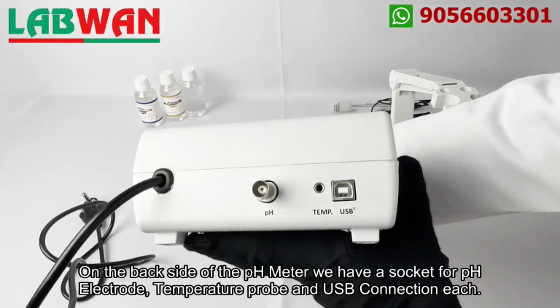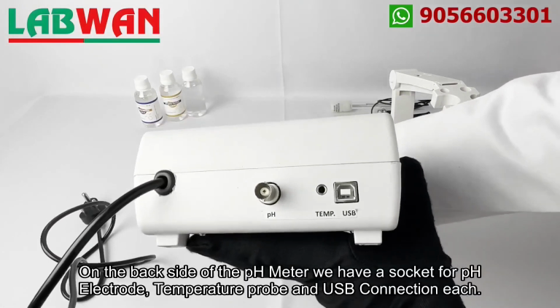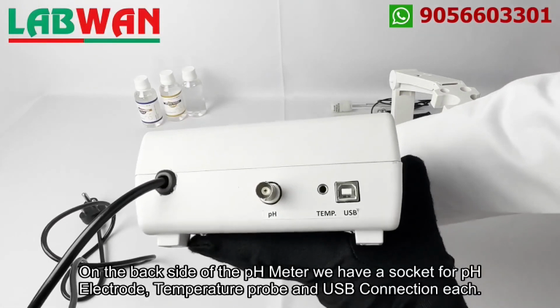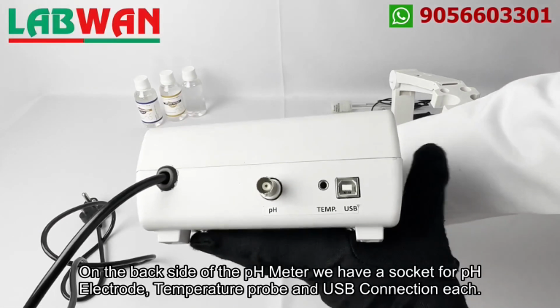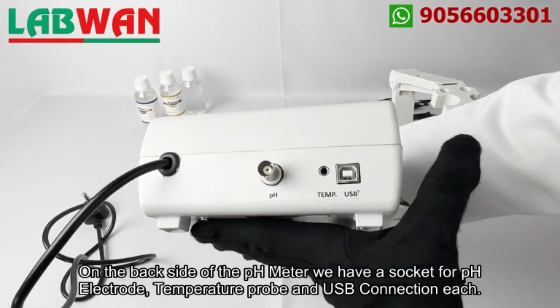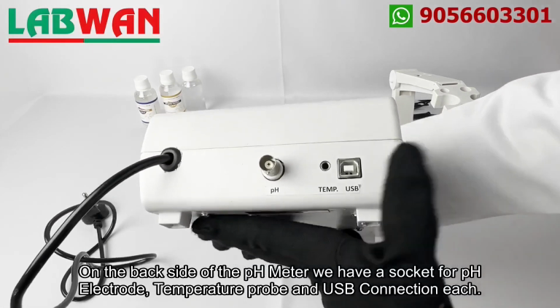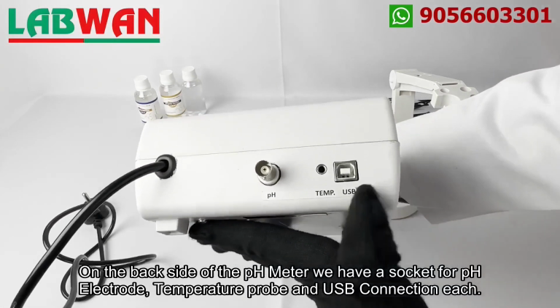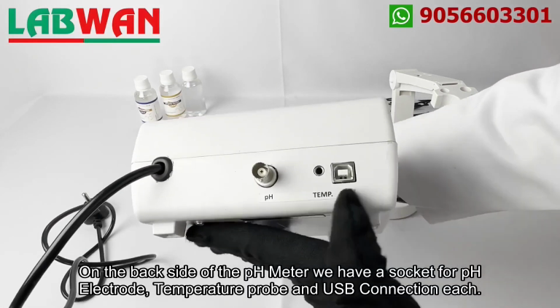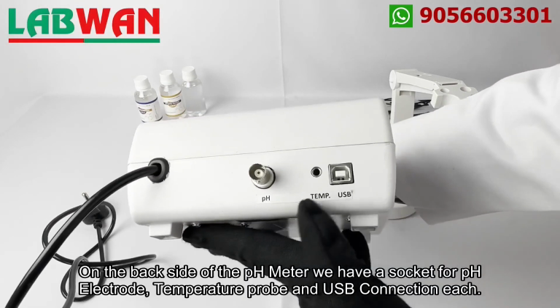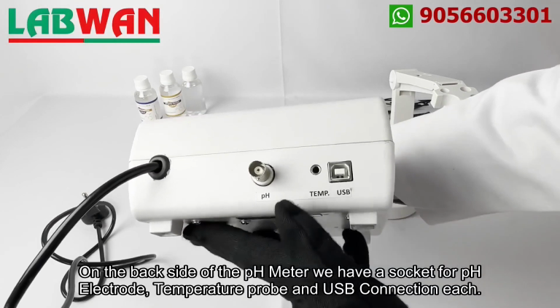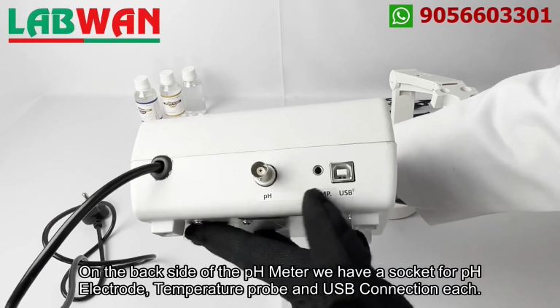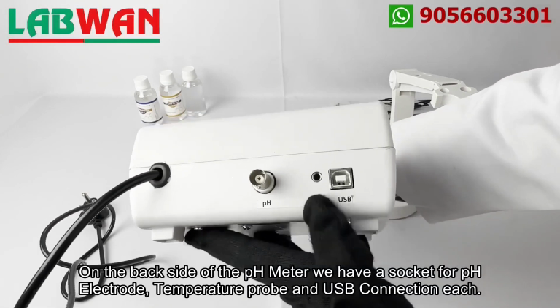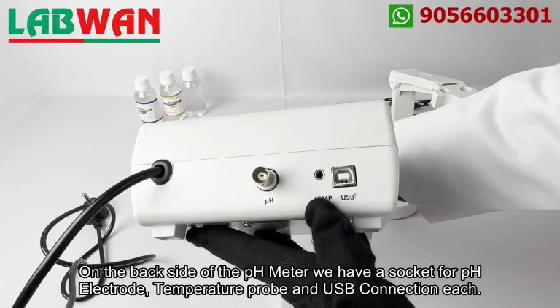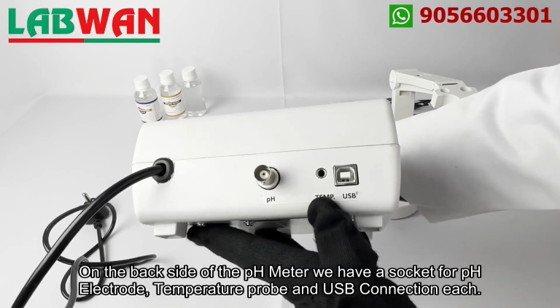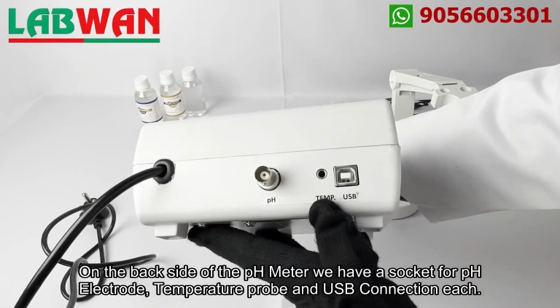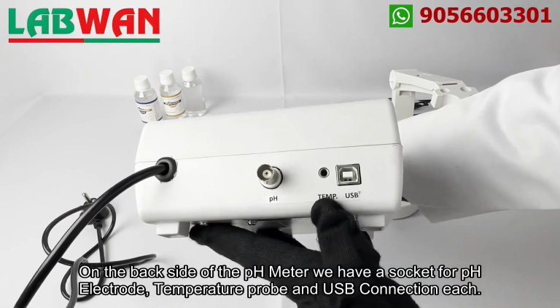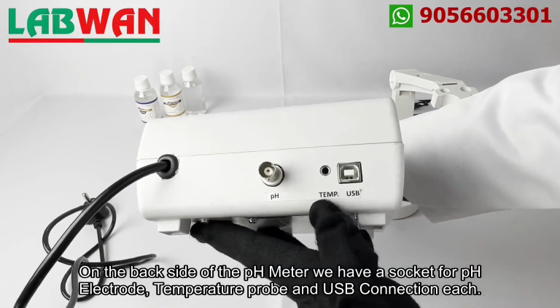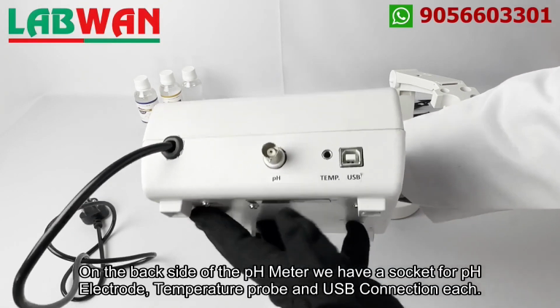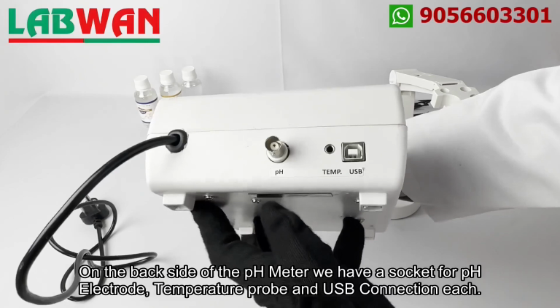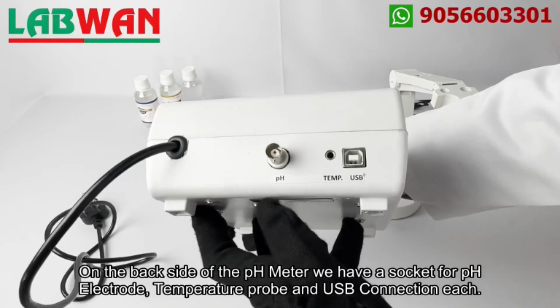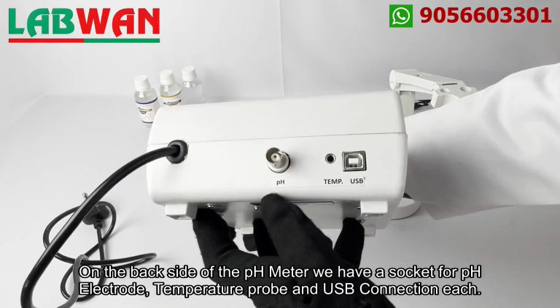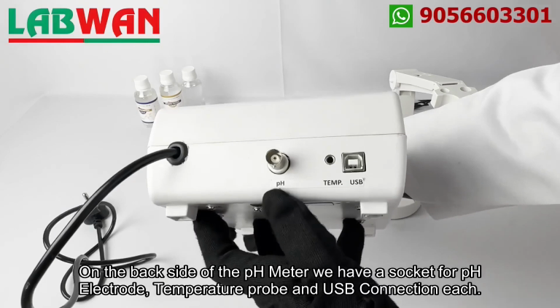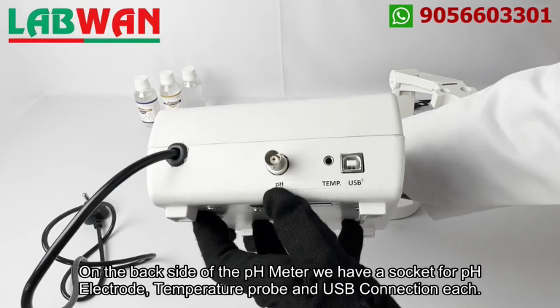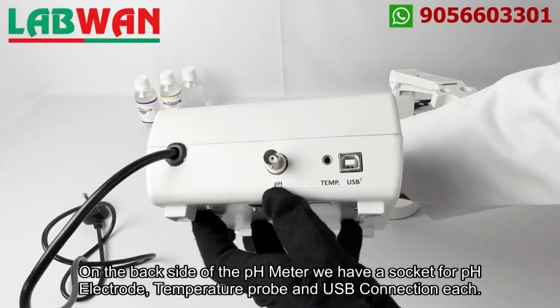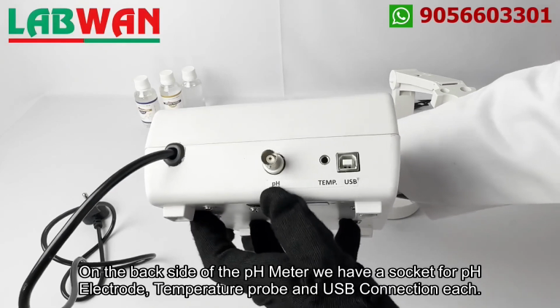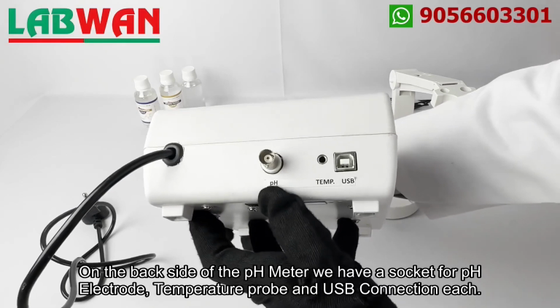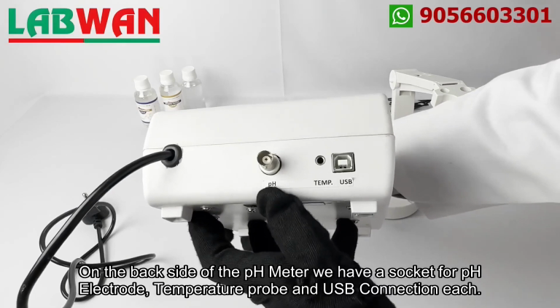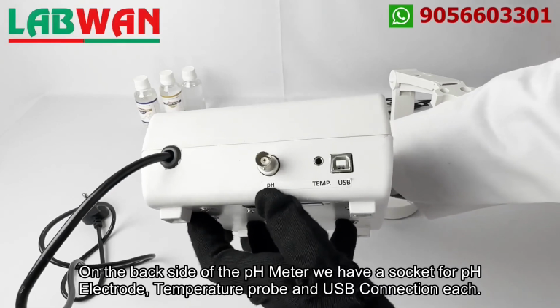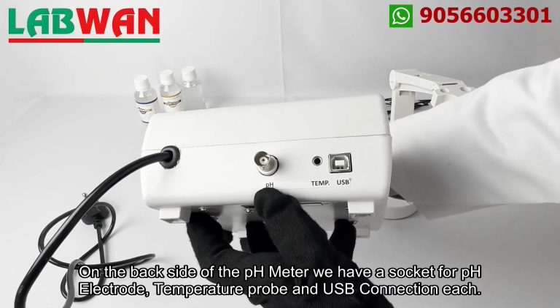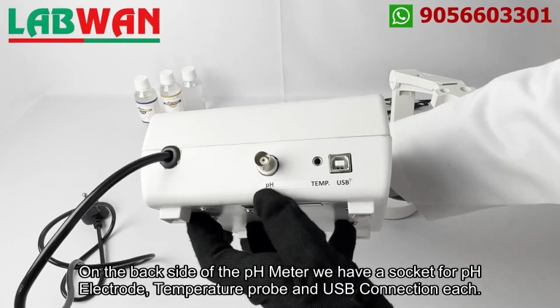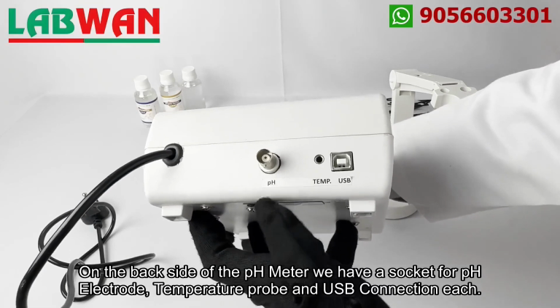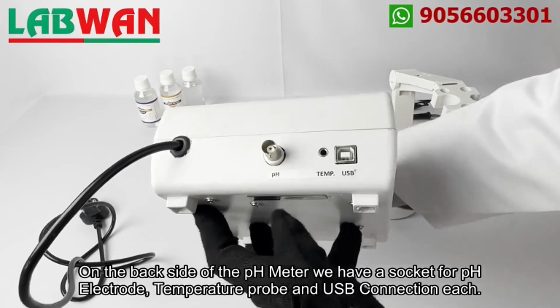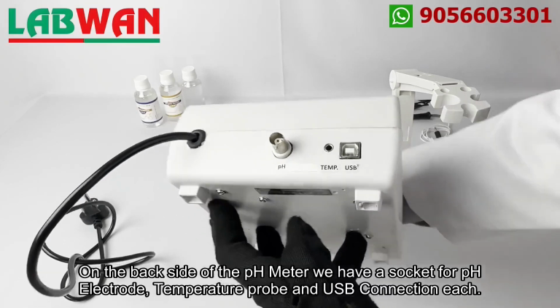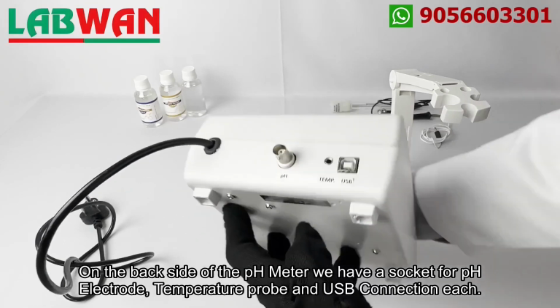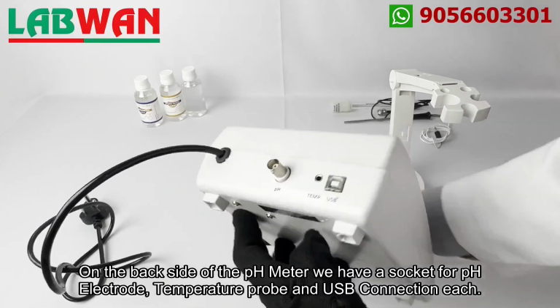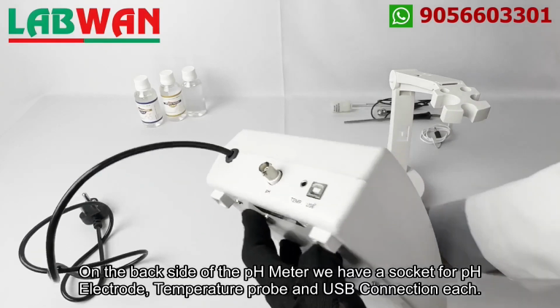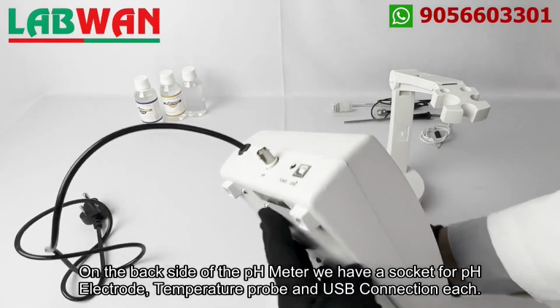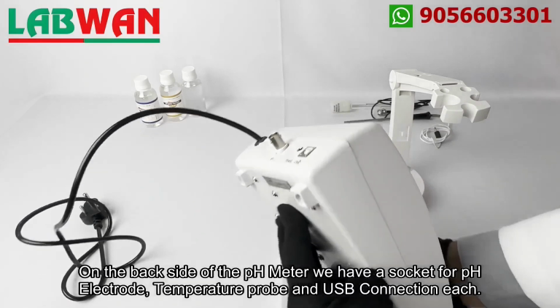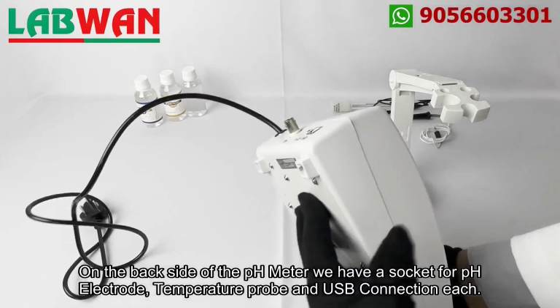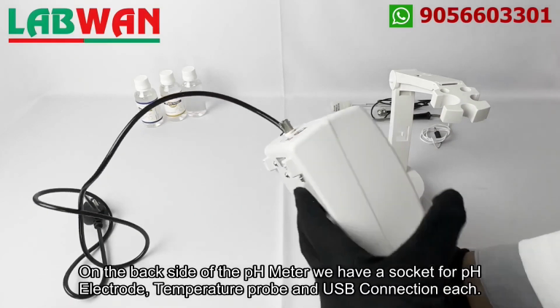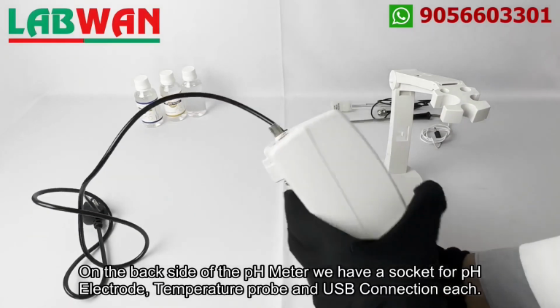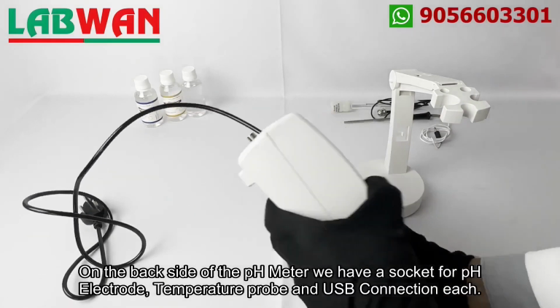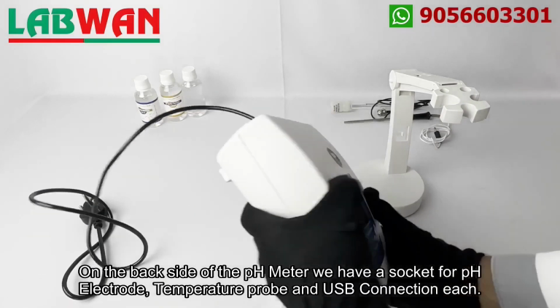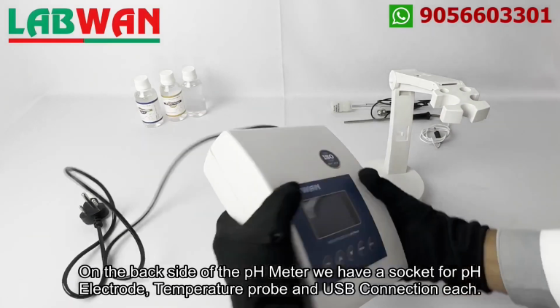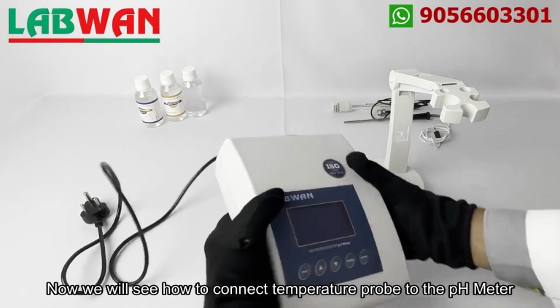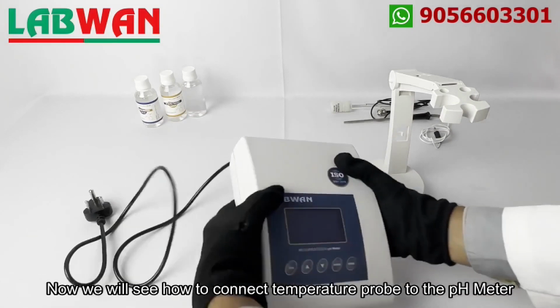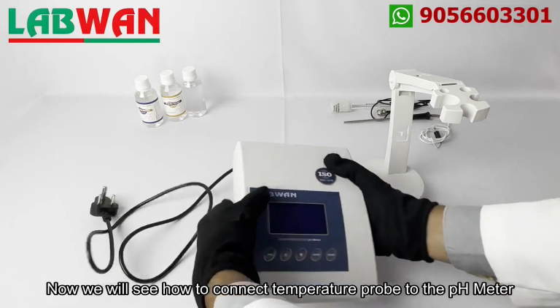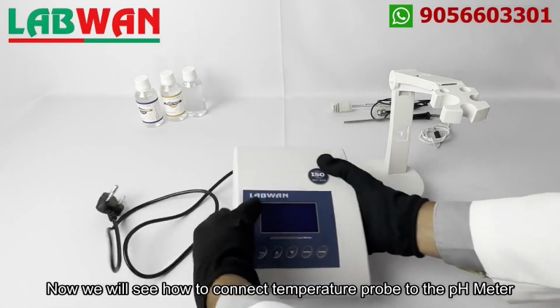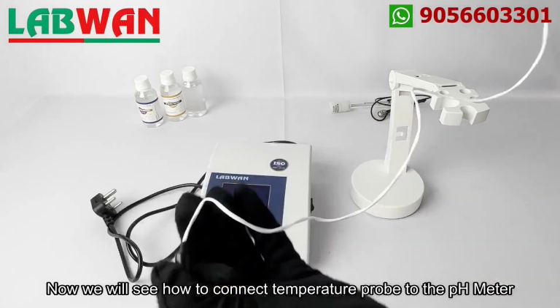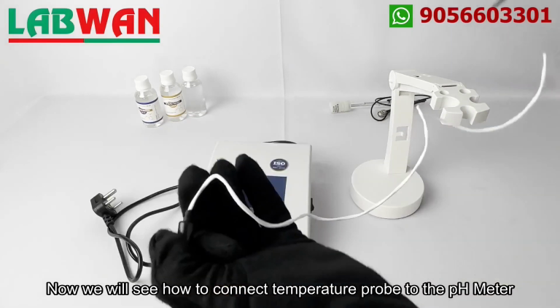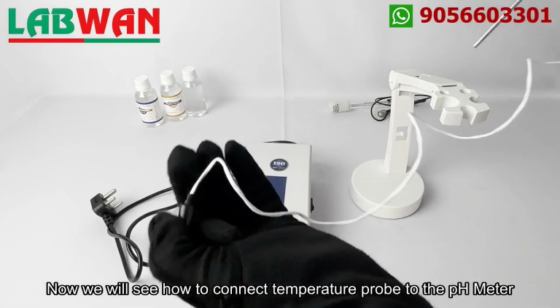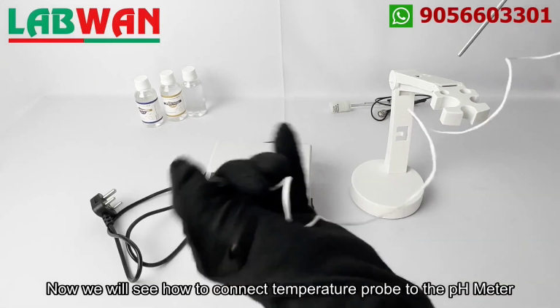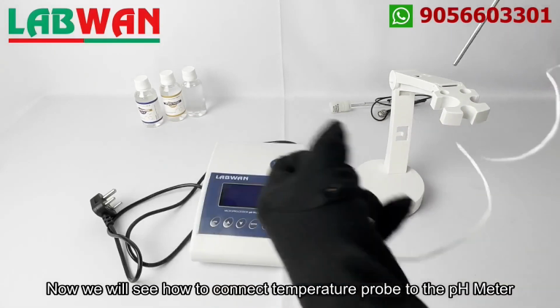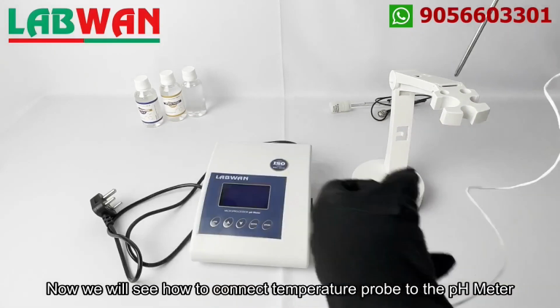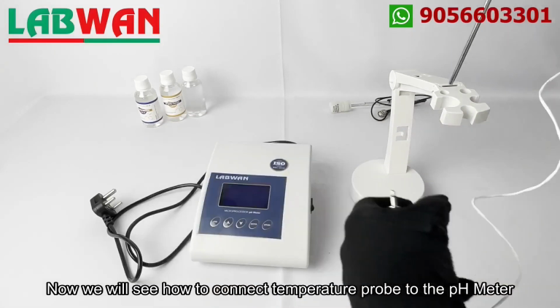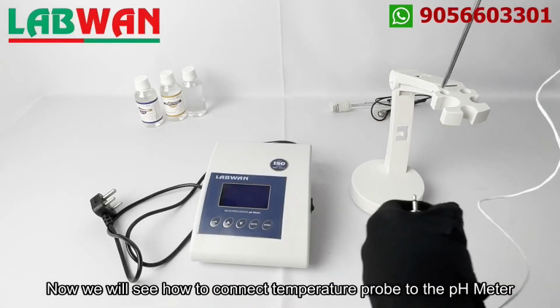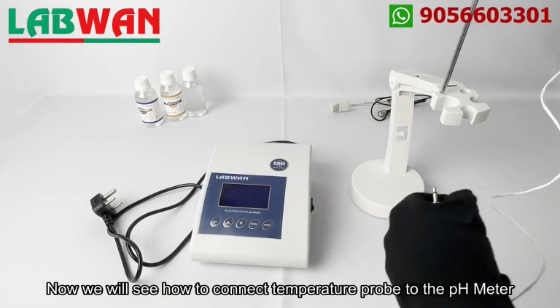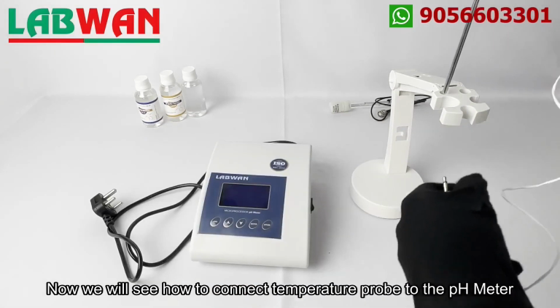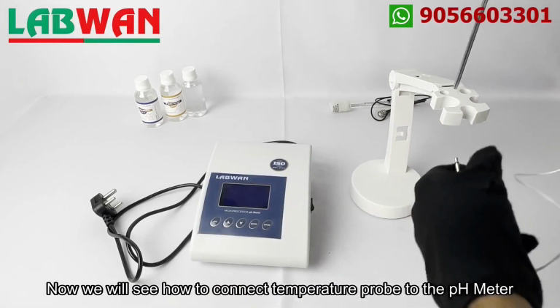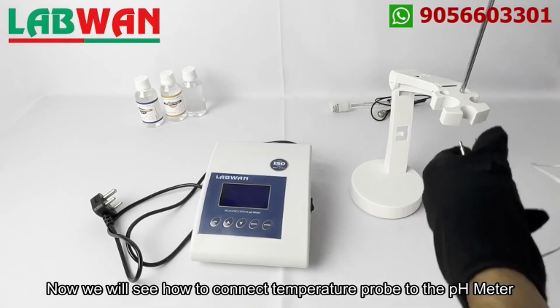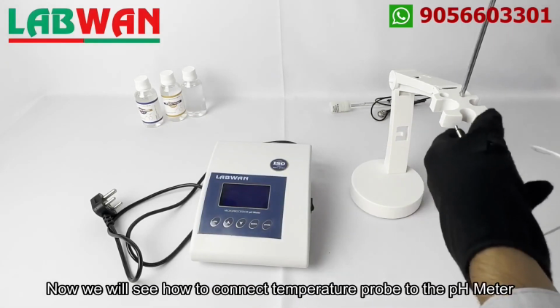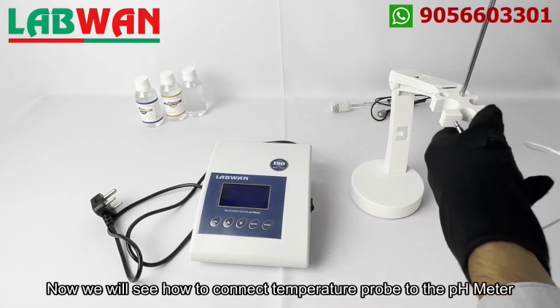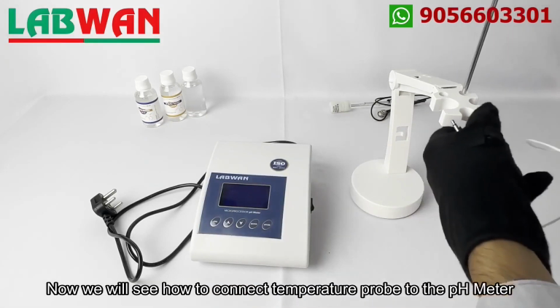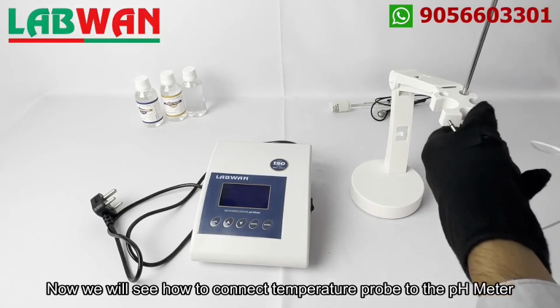On the back side of the pH meter we have a socket for the pH electrode, temperature probe, and USB connection each.